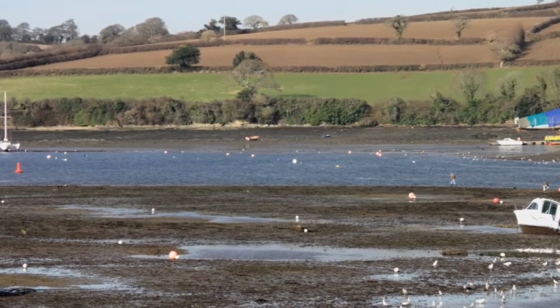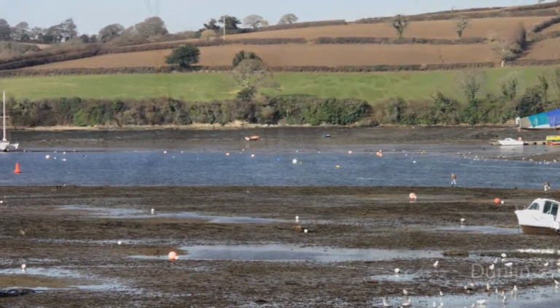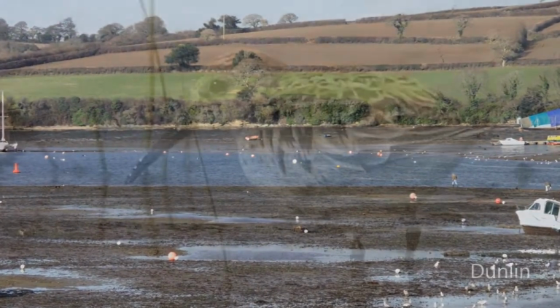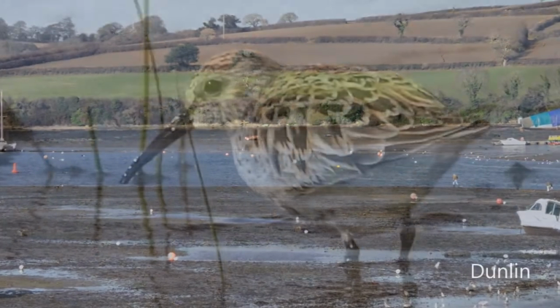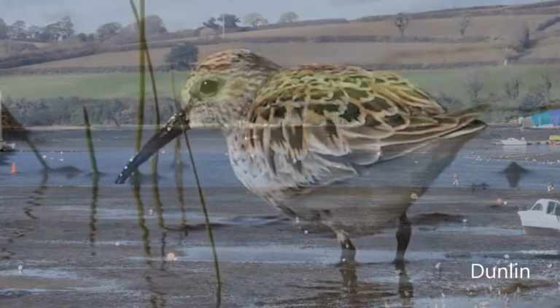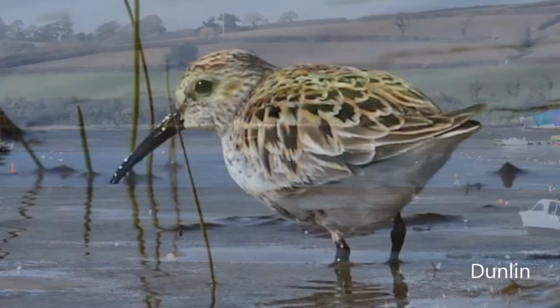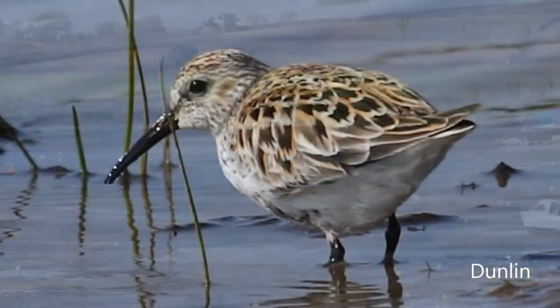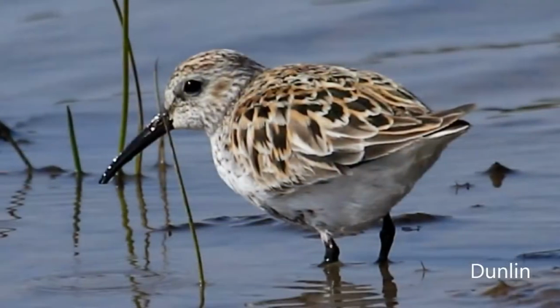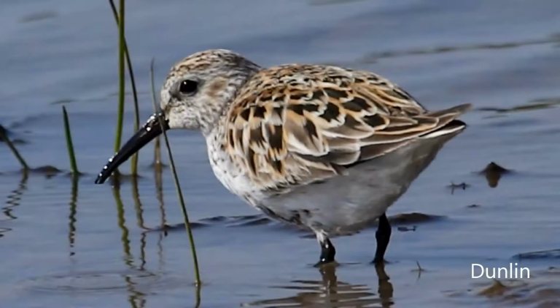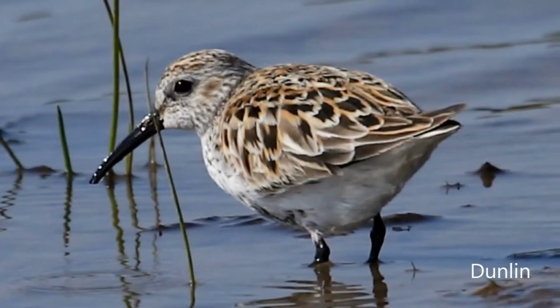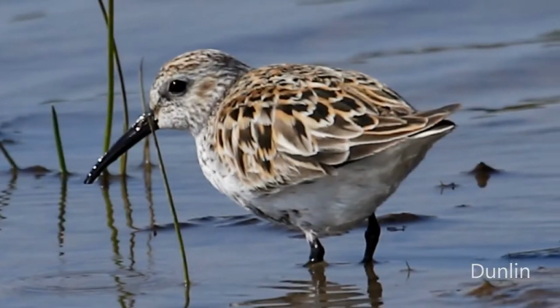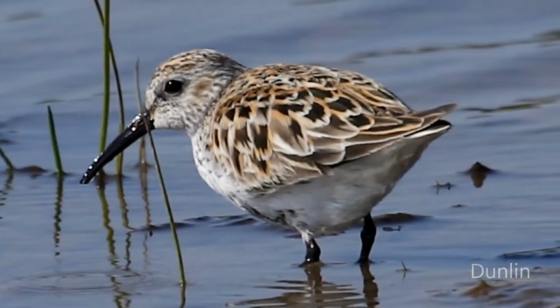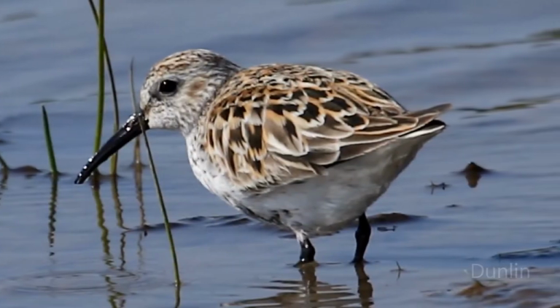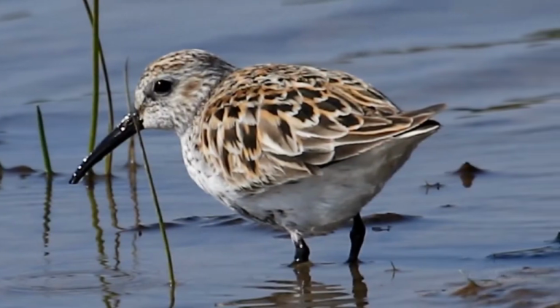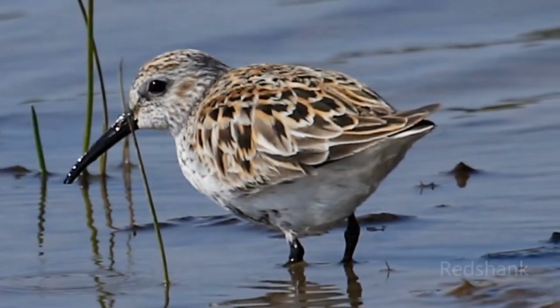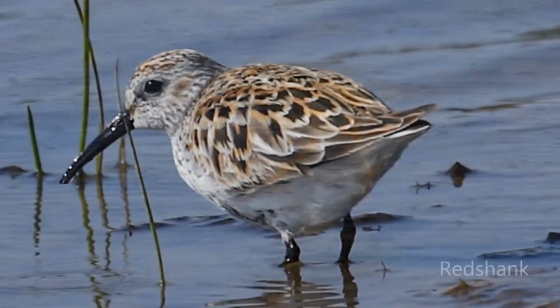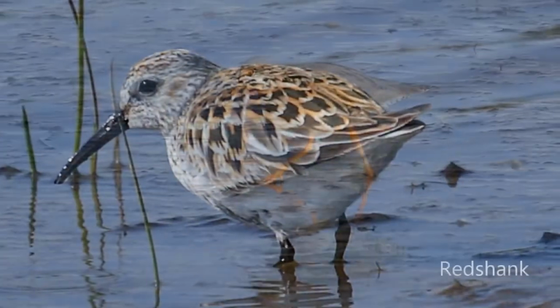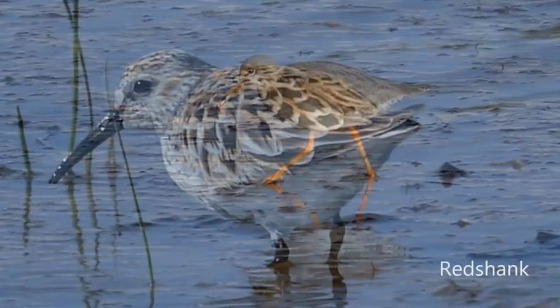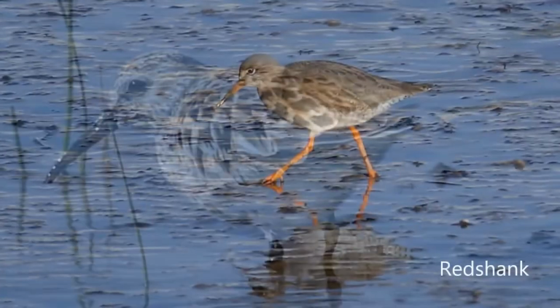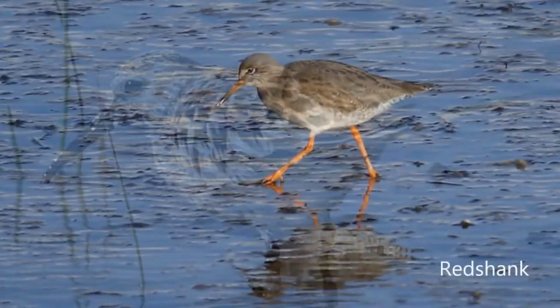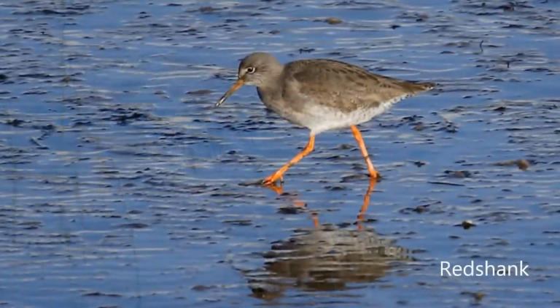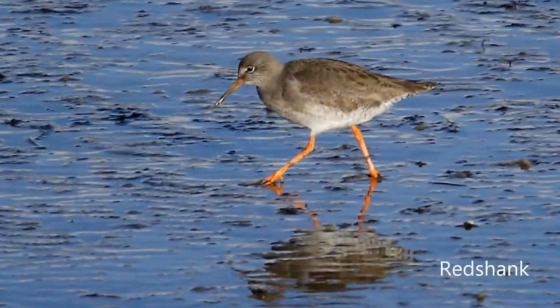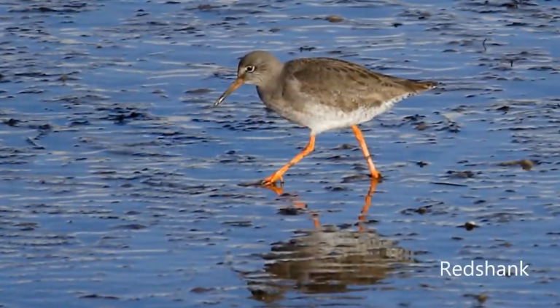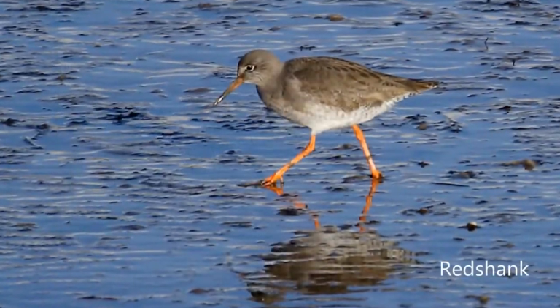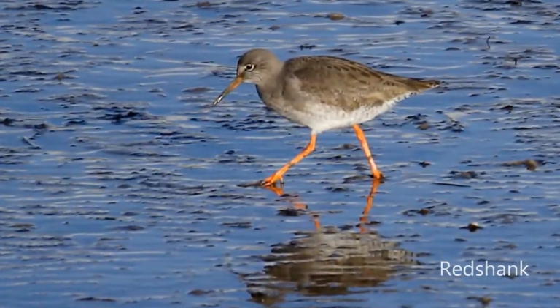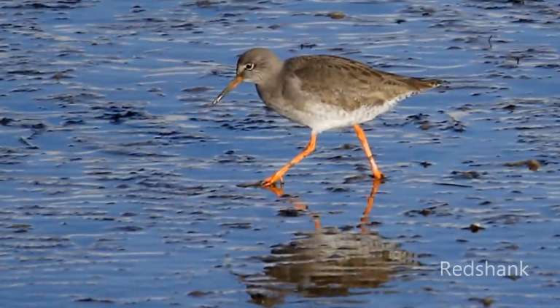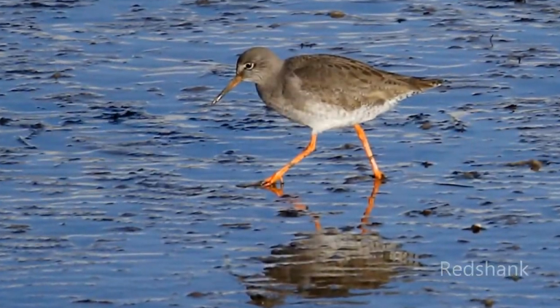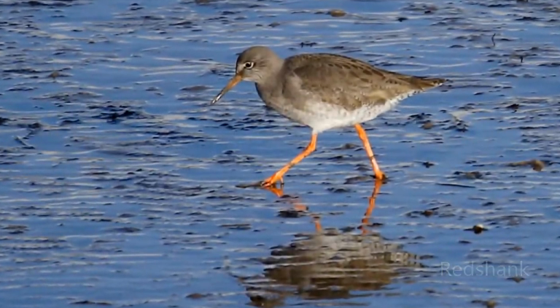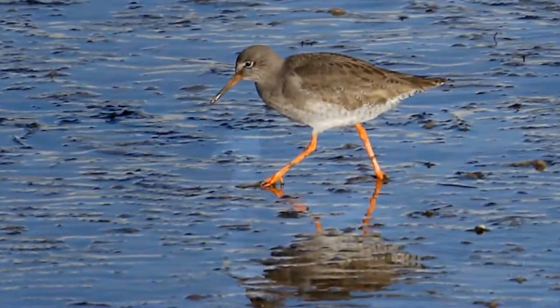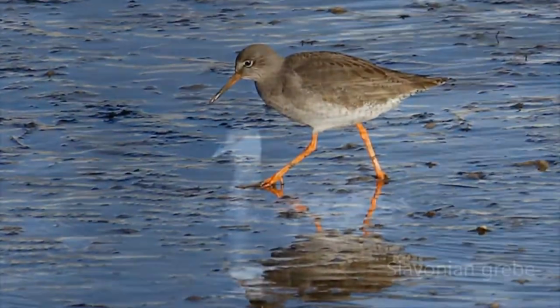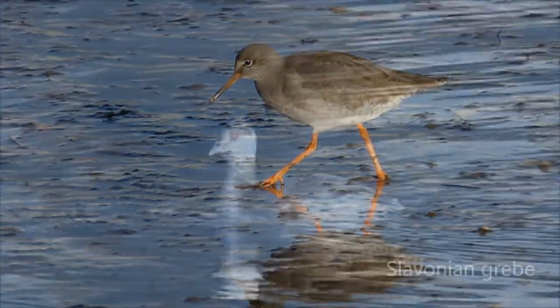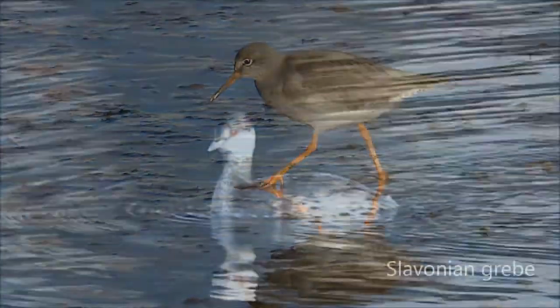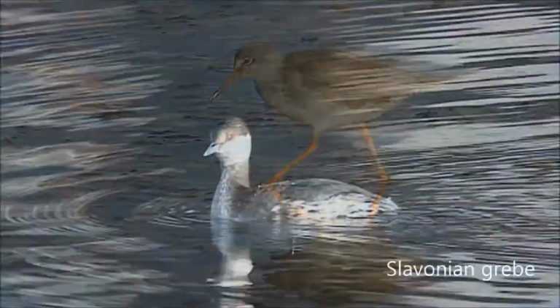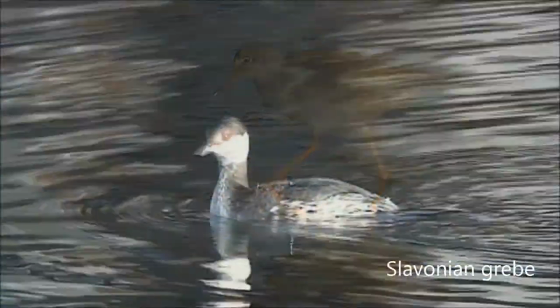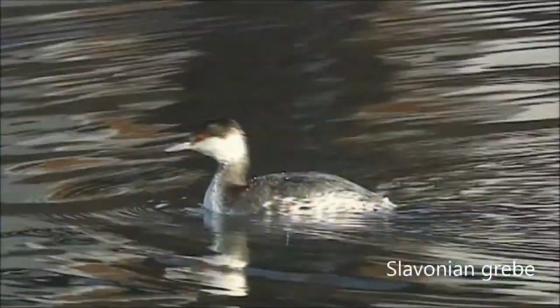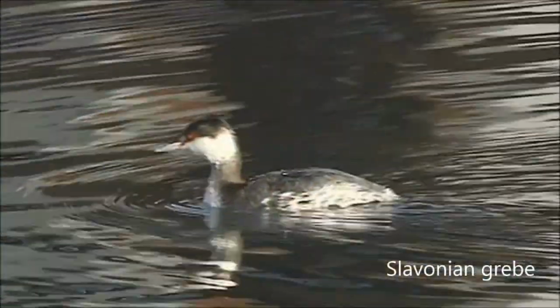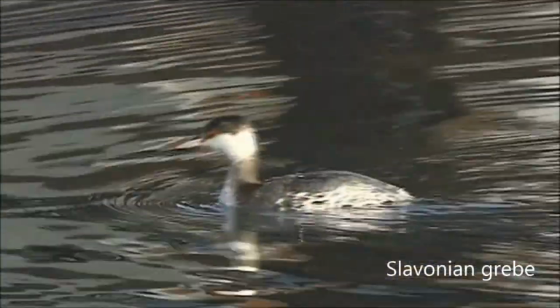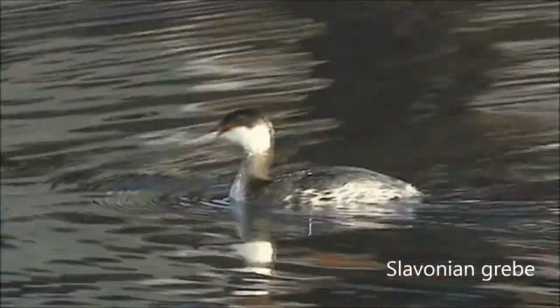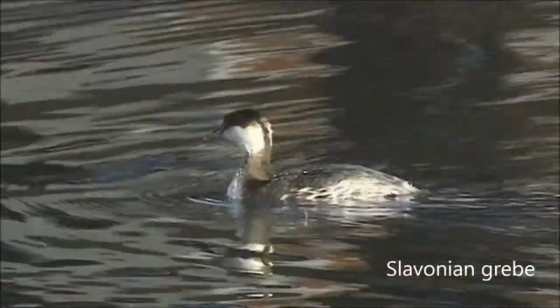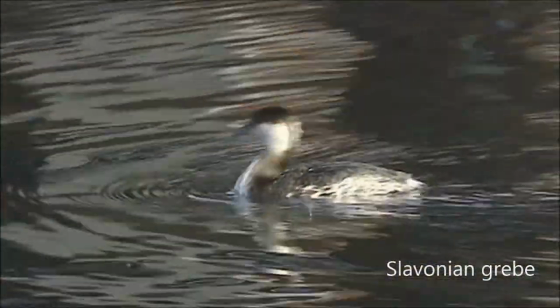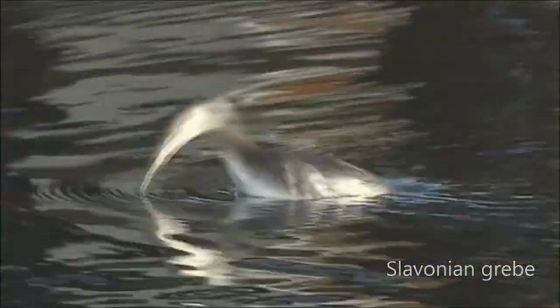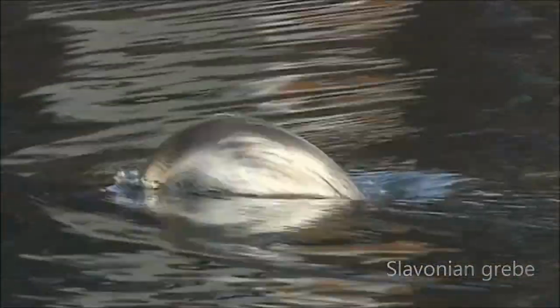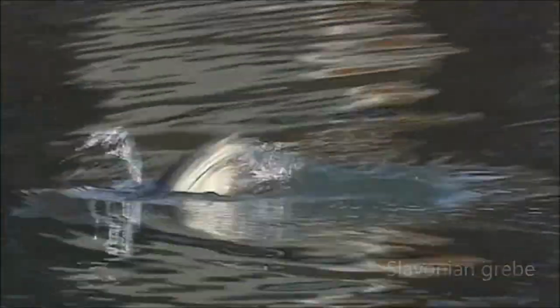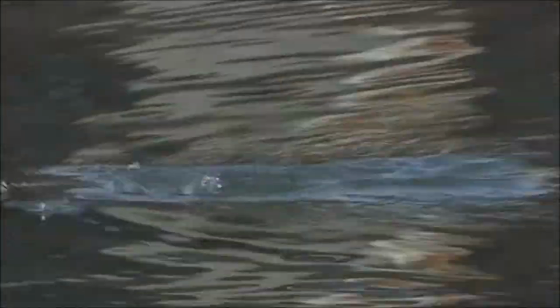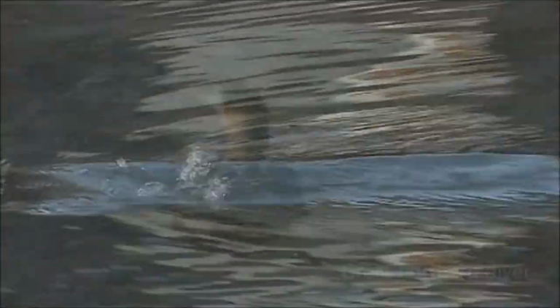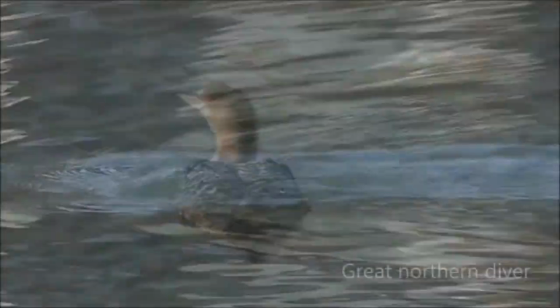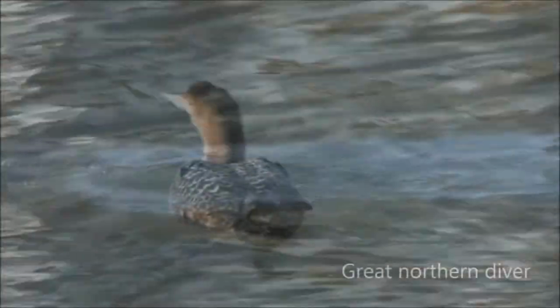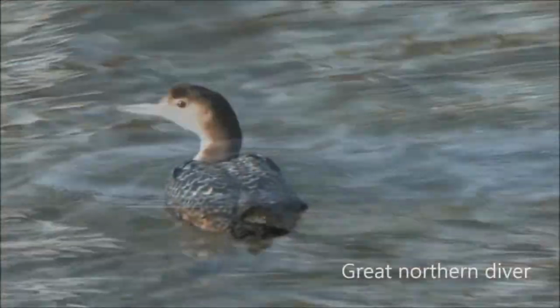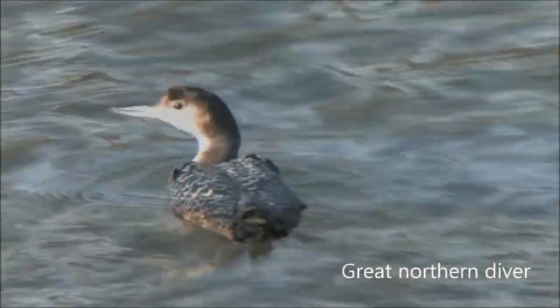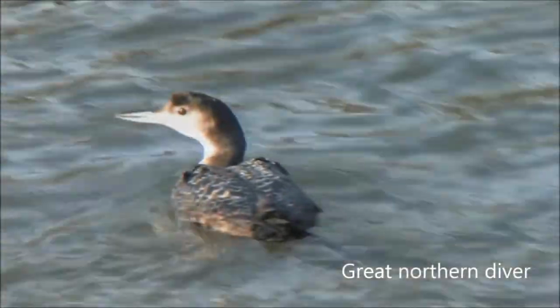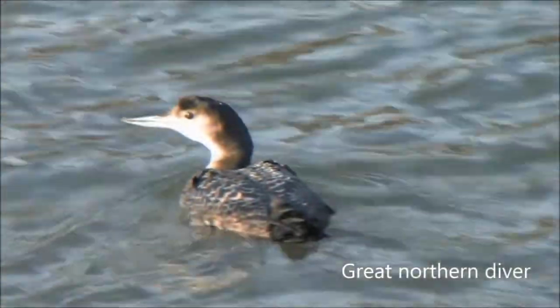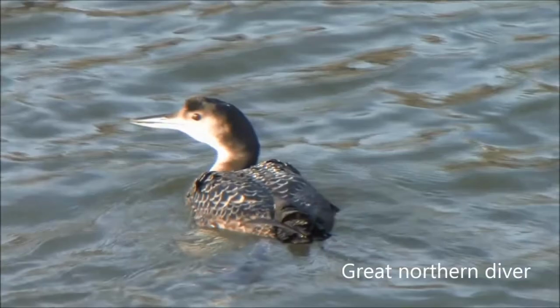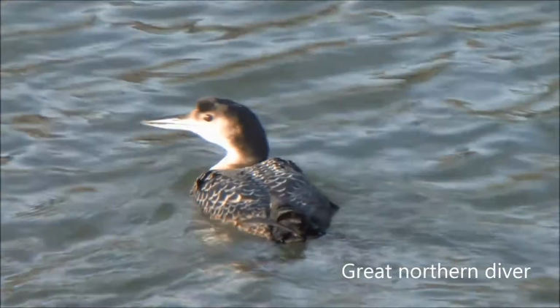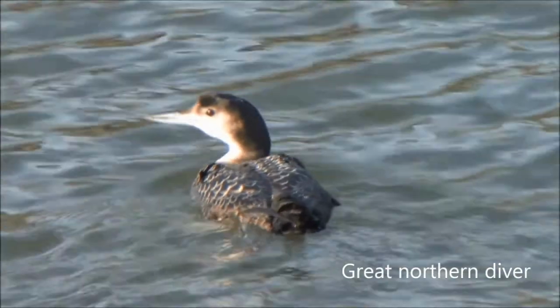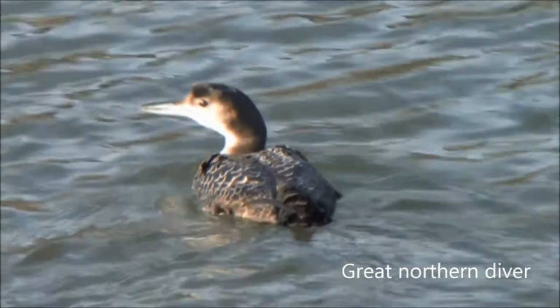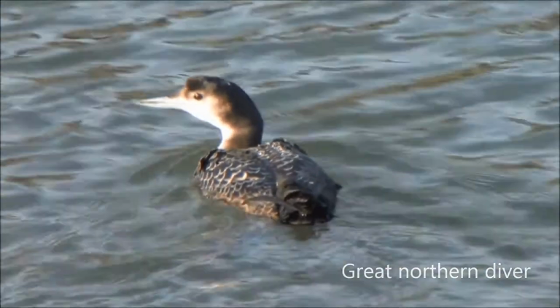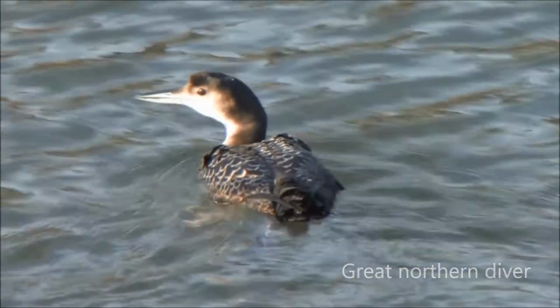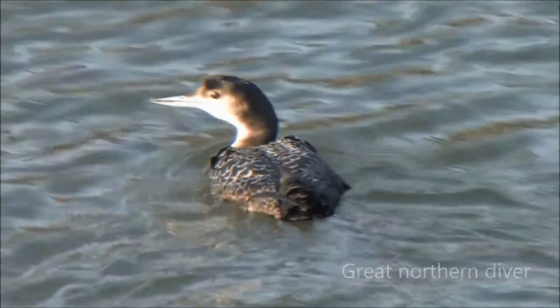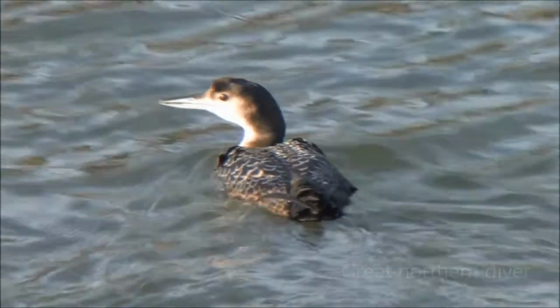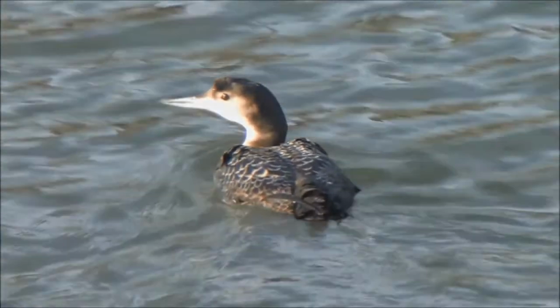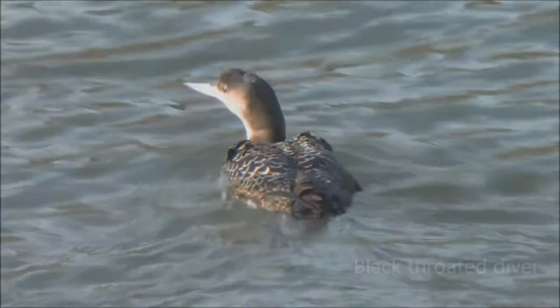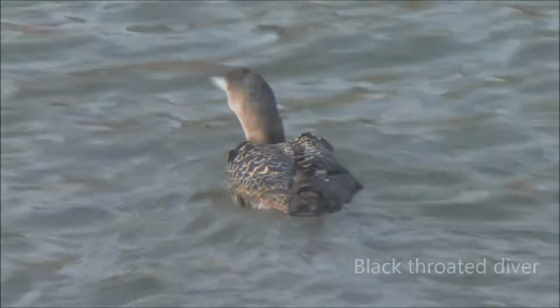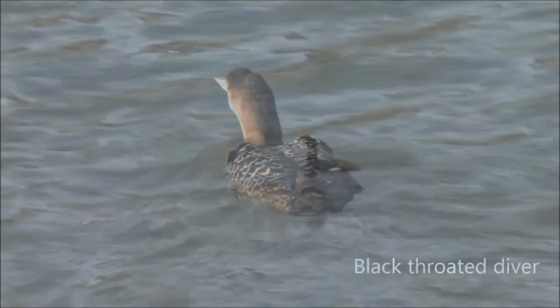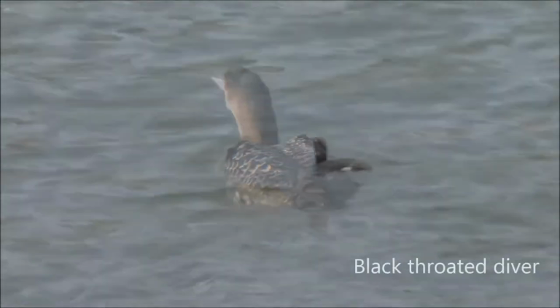Wading birds find food in the estuary mud at low tide, and protected seabirds visit the open bays during the winter months.